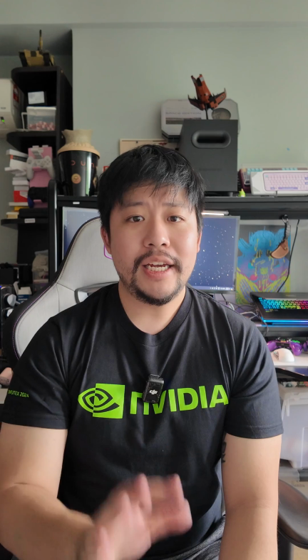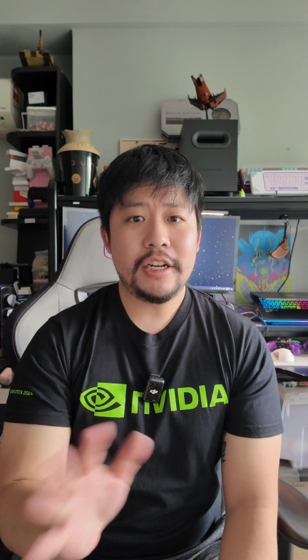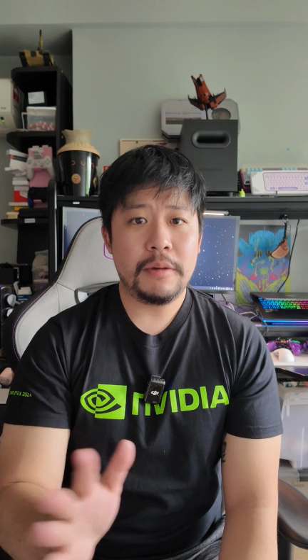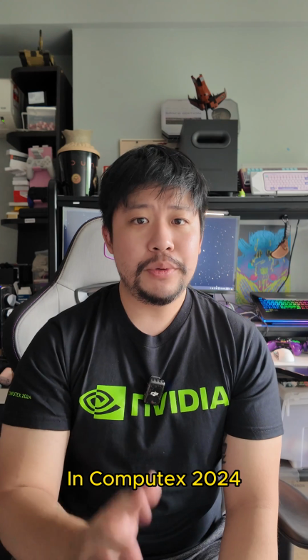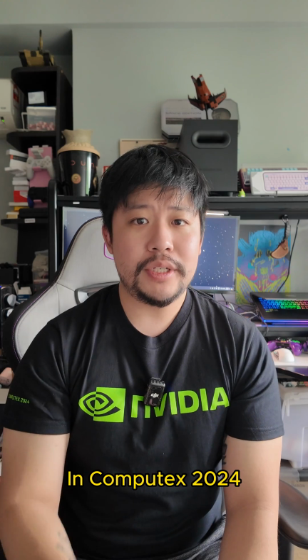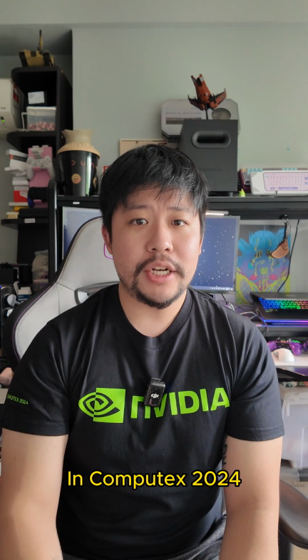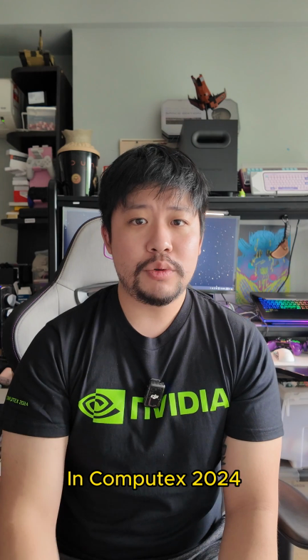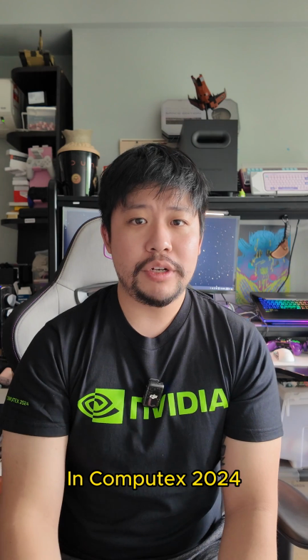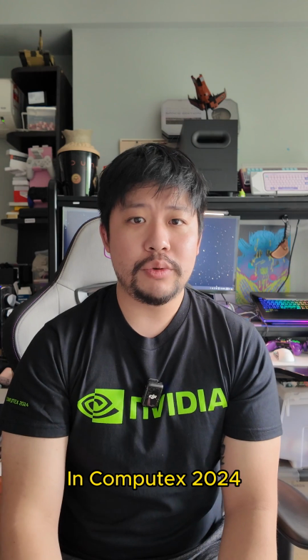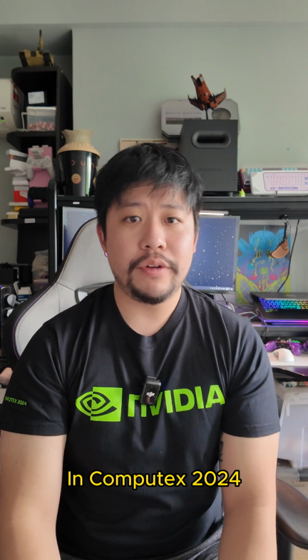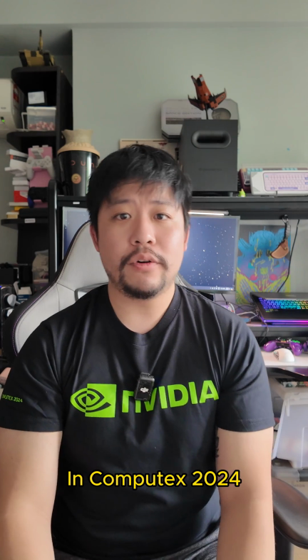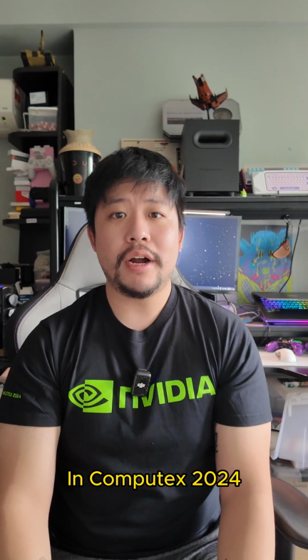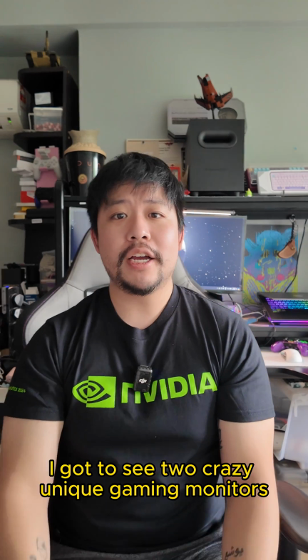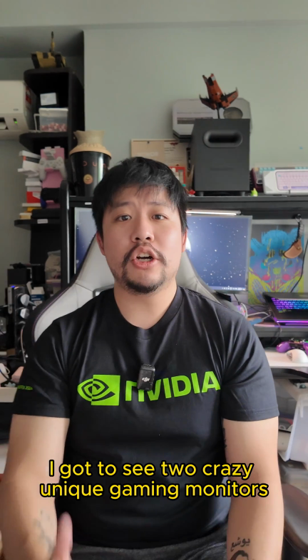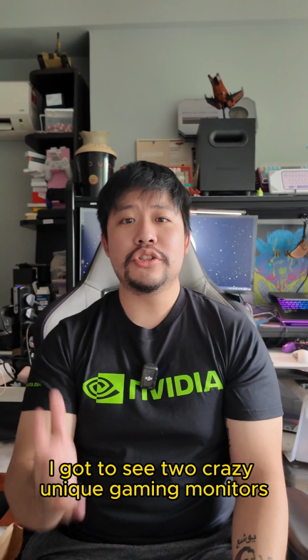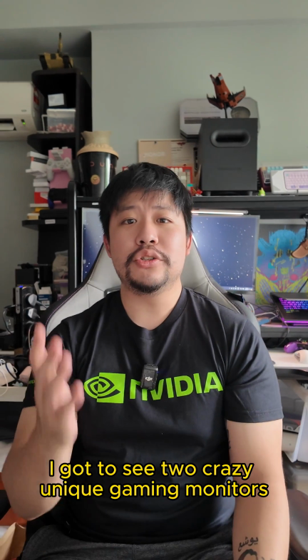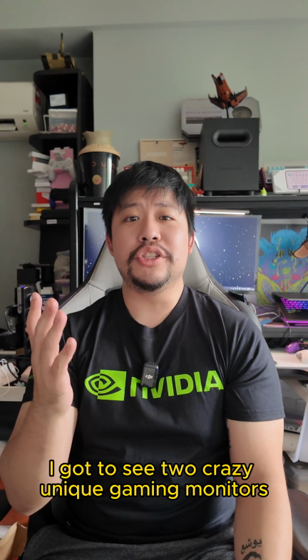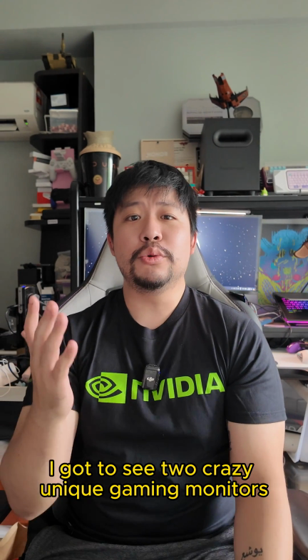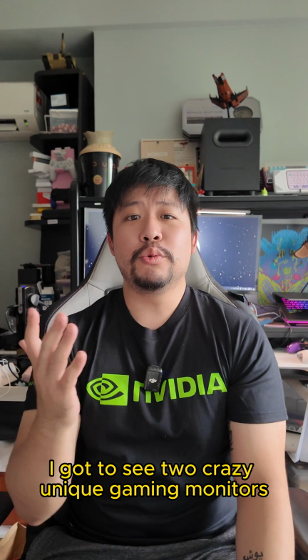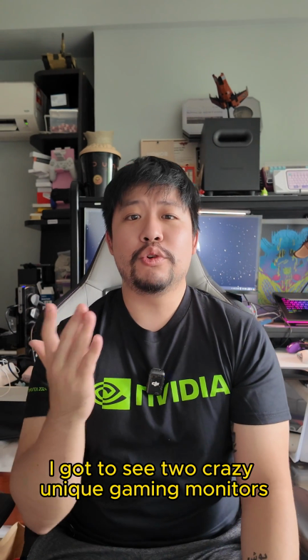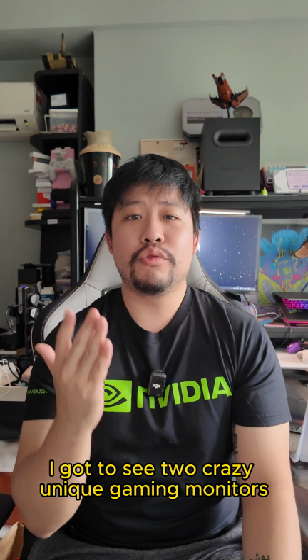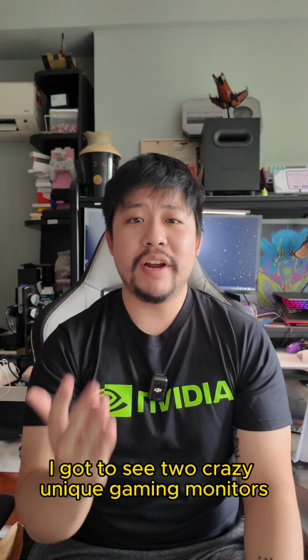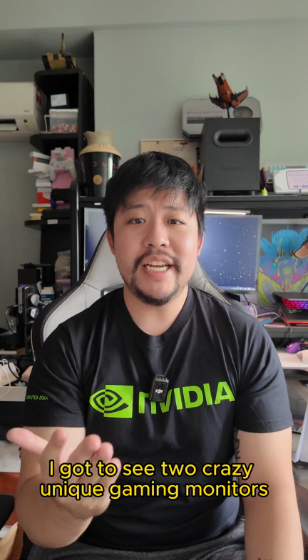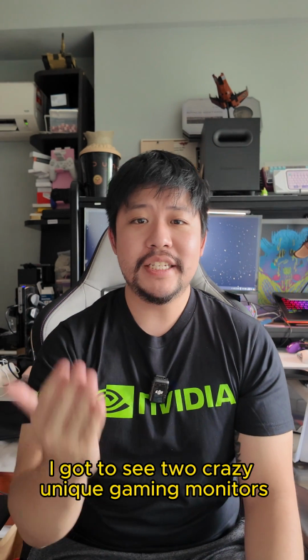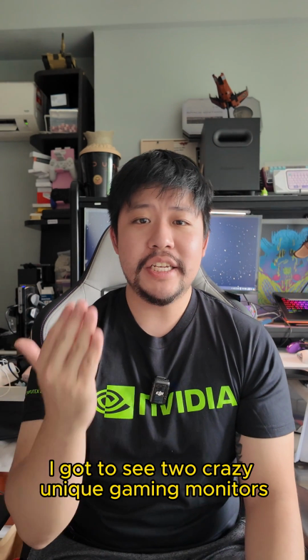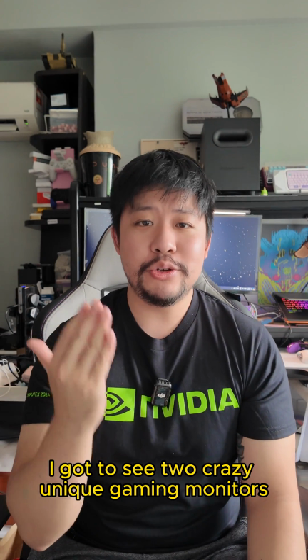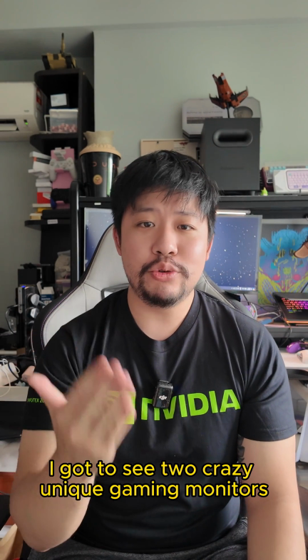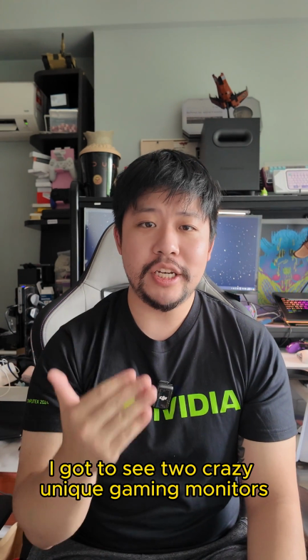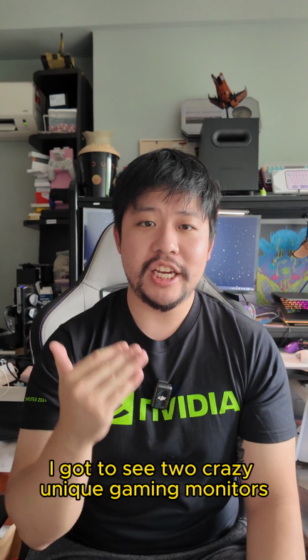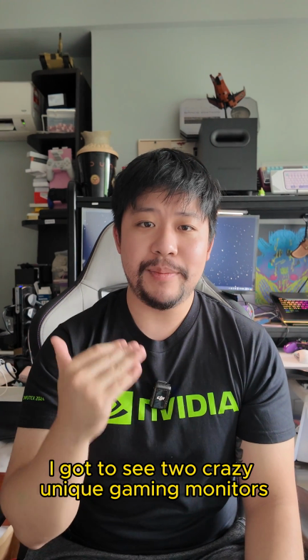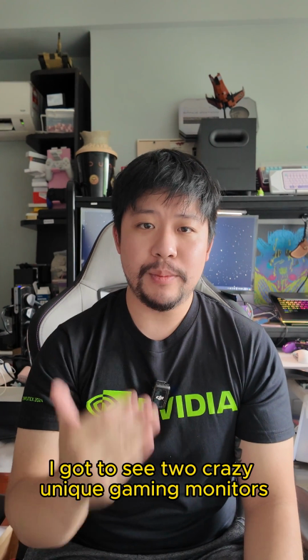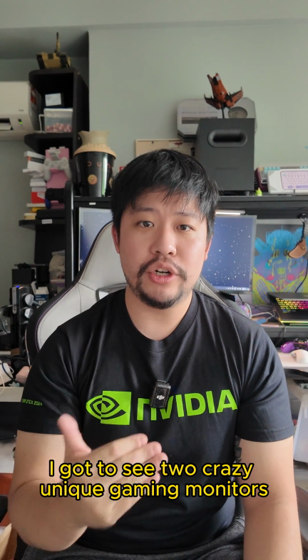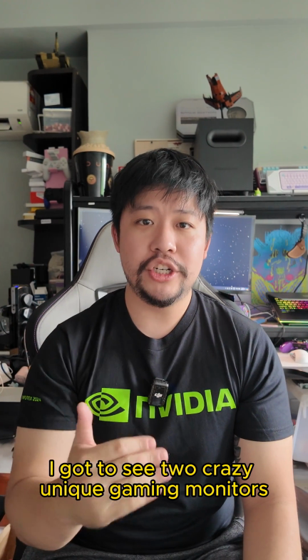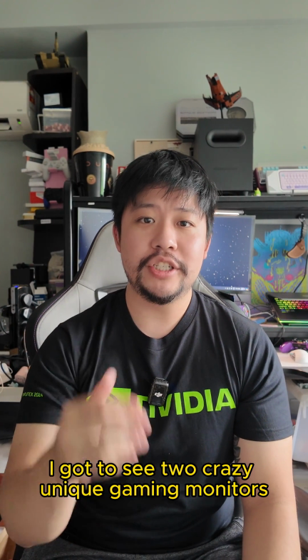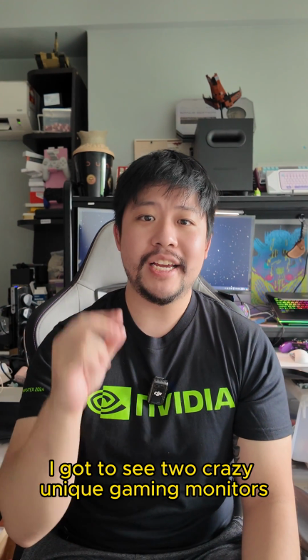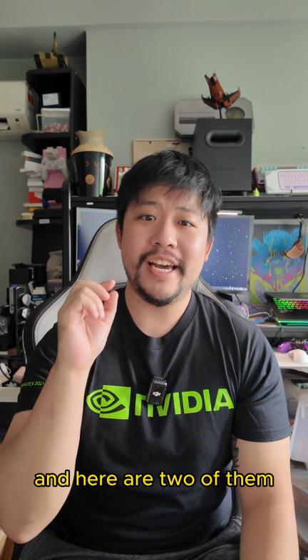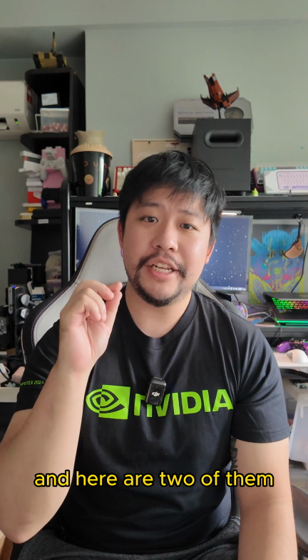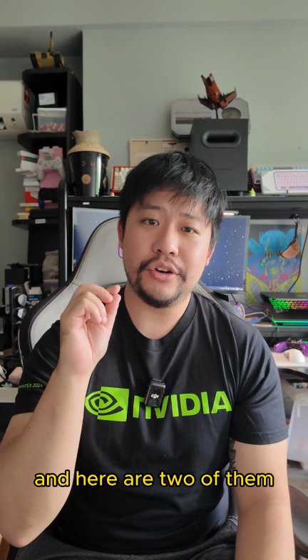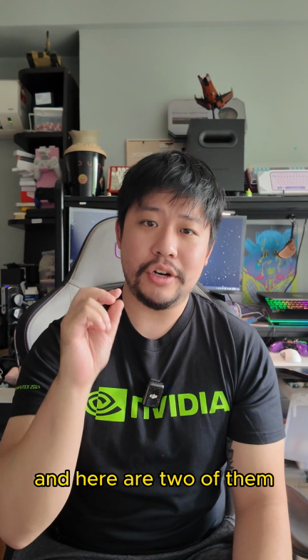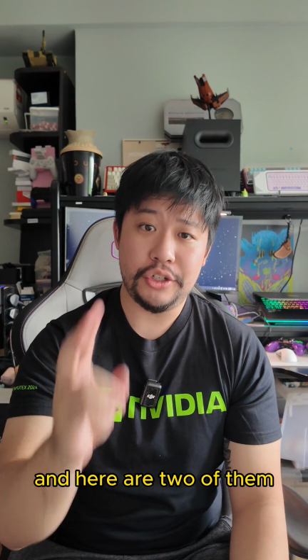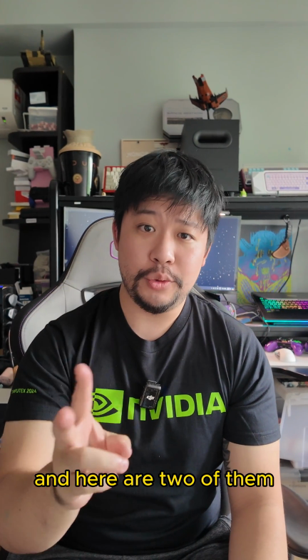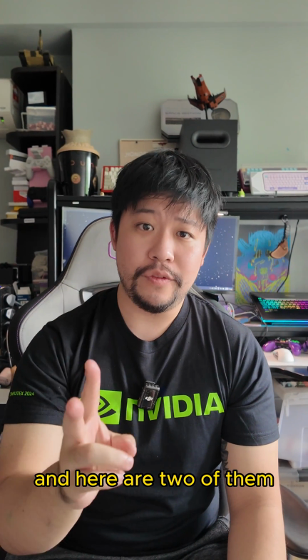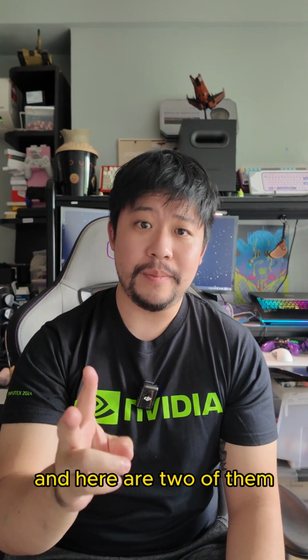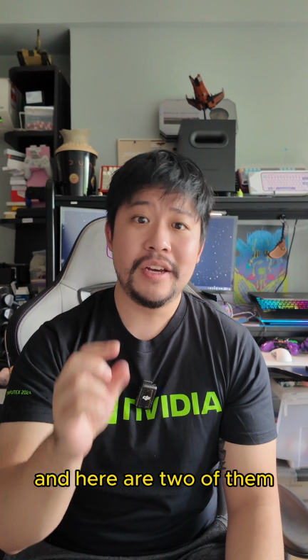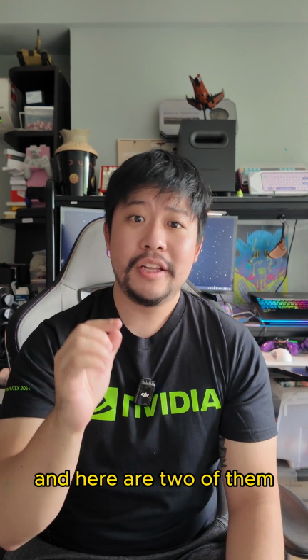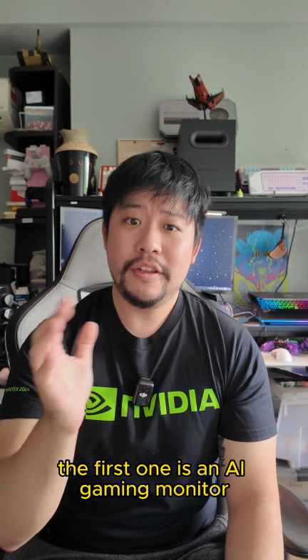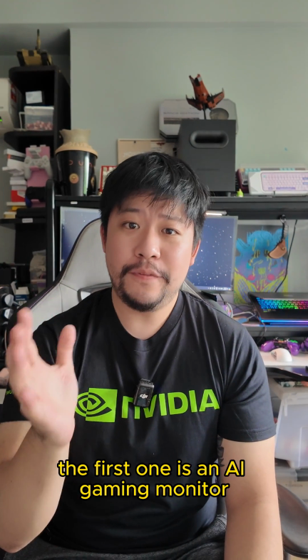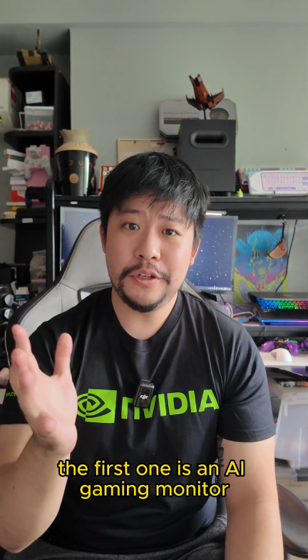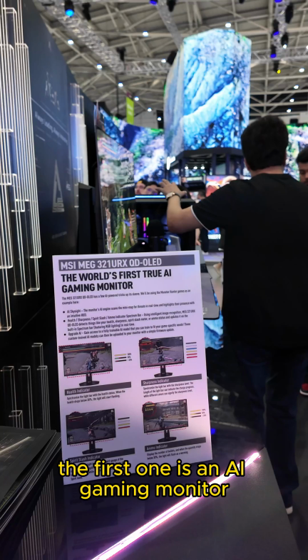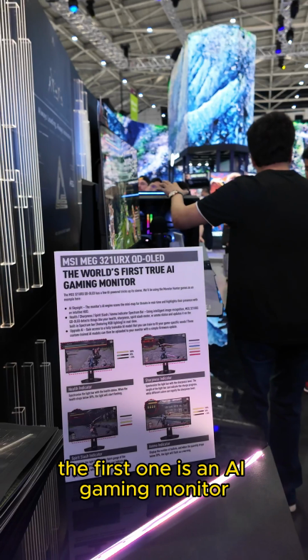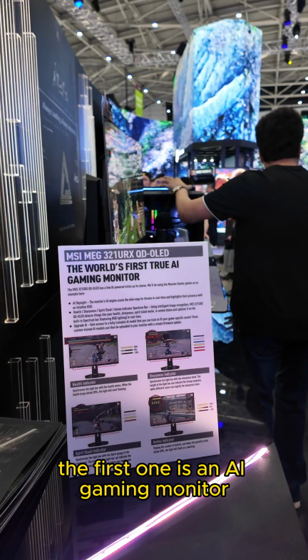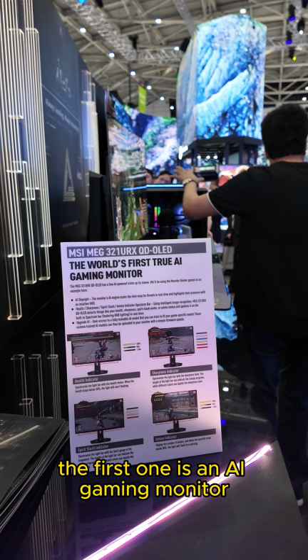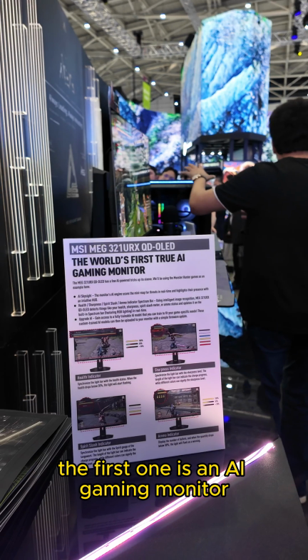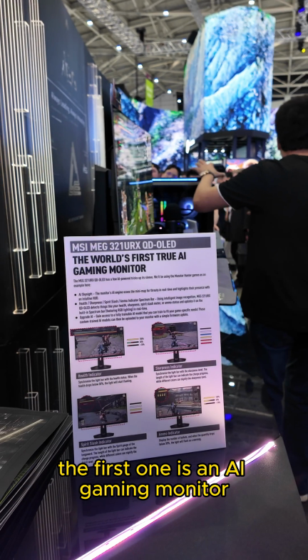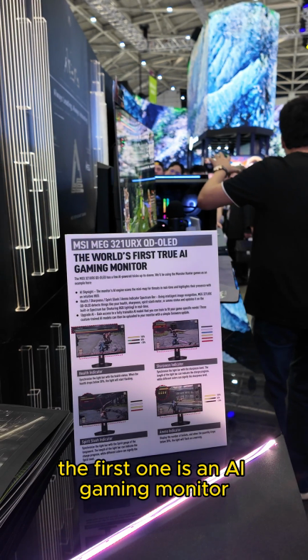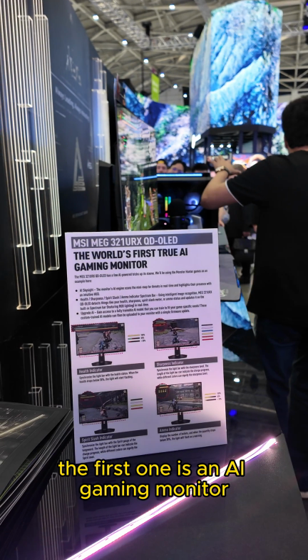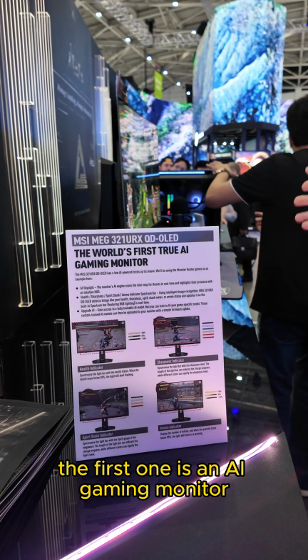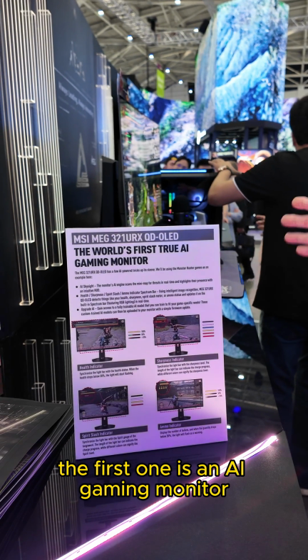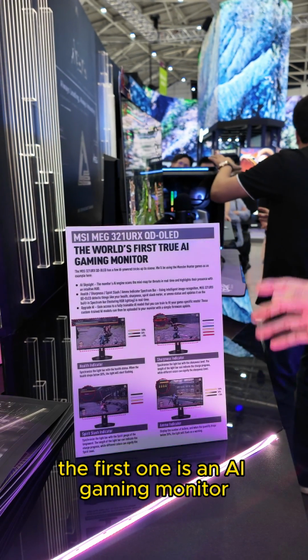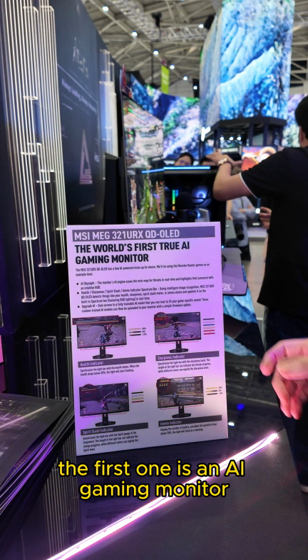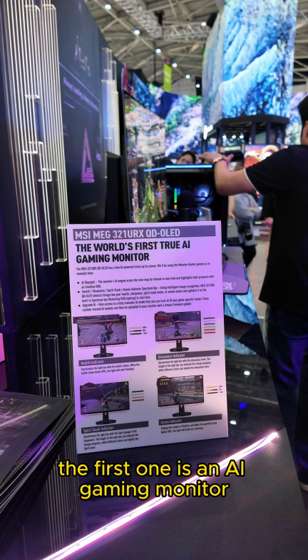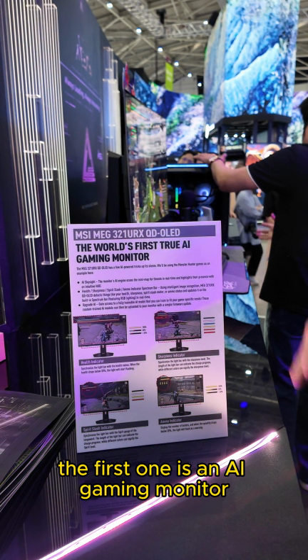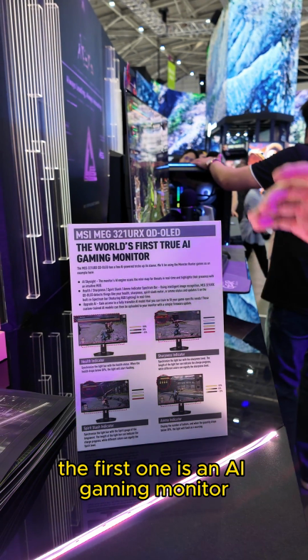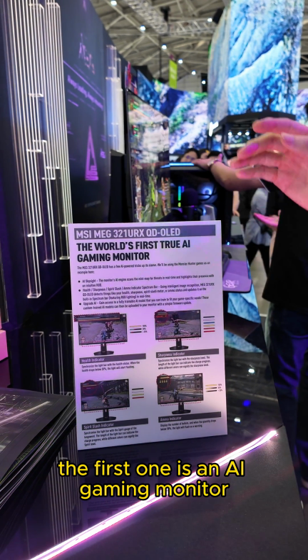At Computex 2024, I got to see two crazy unique gaming monitors, and here are two of them. The first one is an AI gaming monitor.